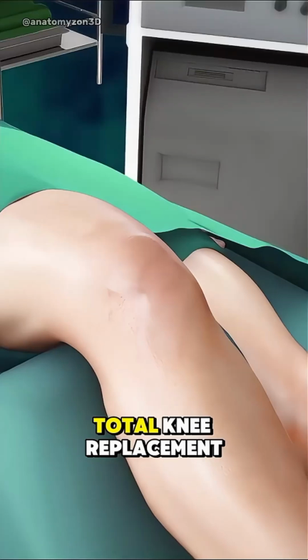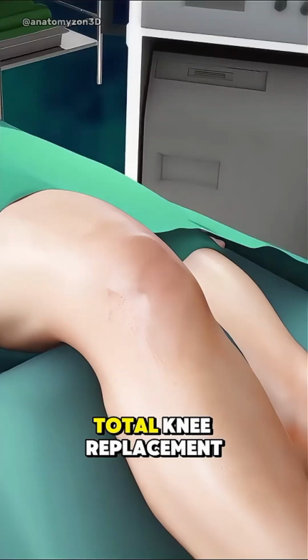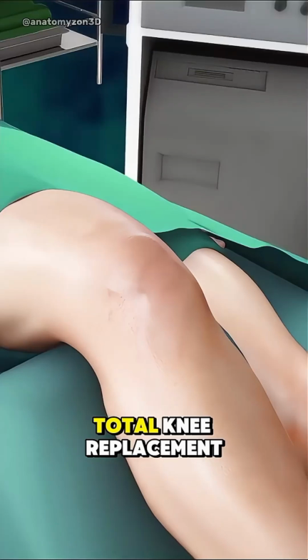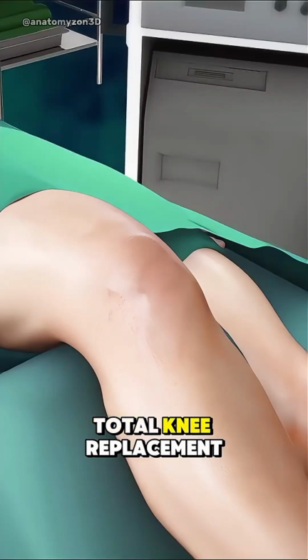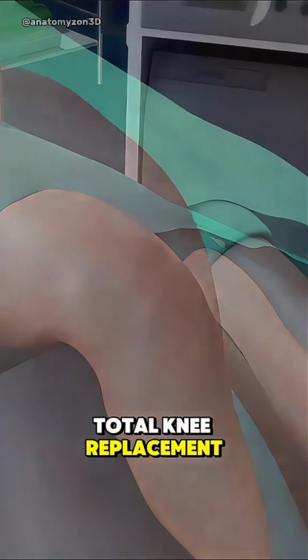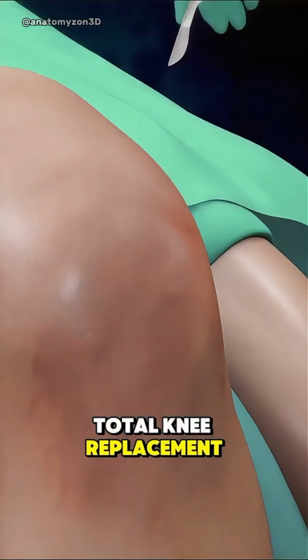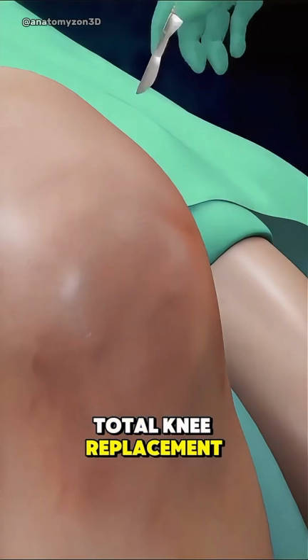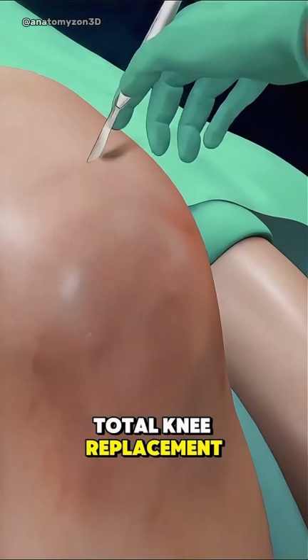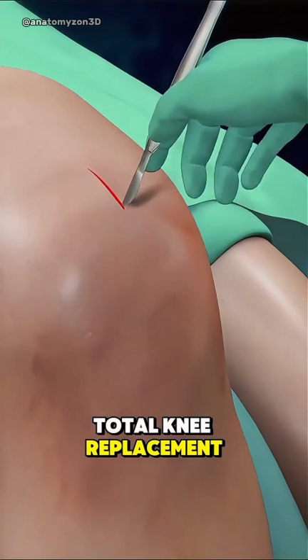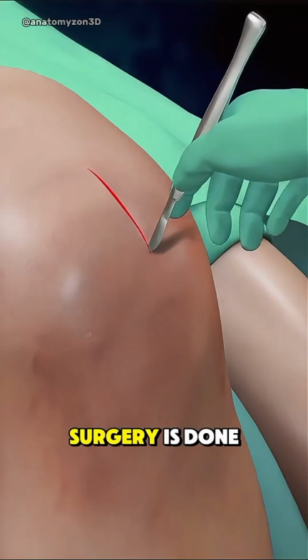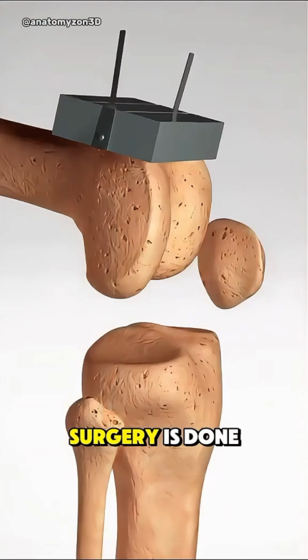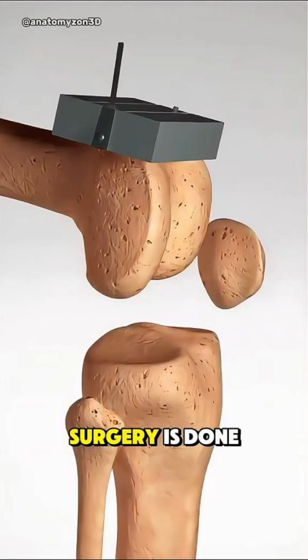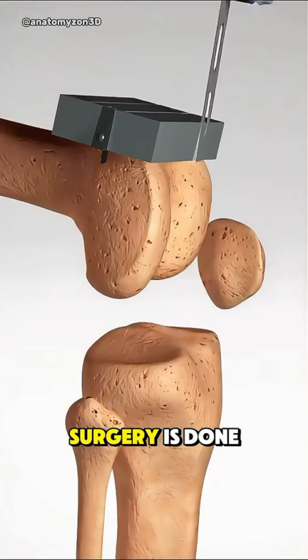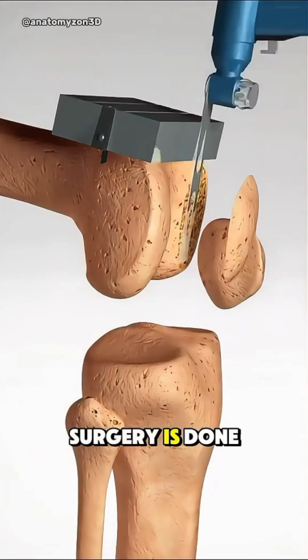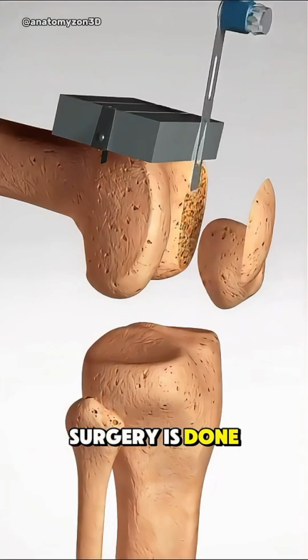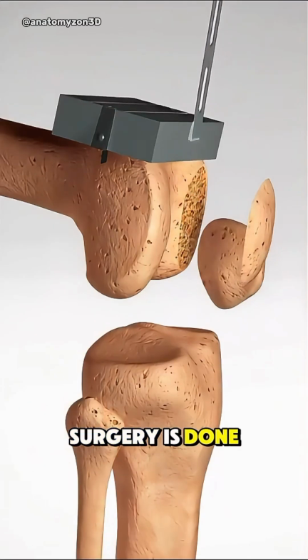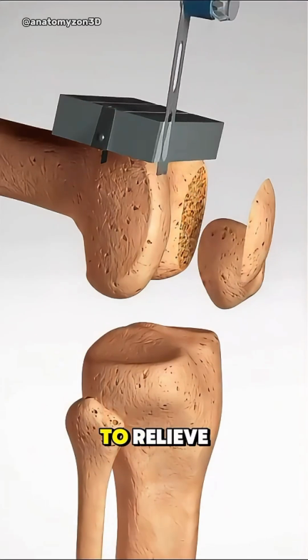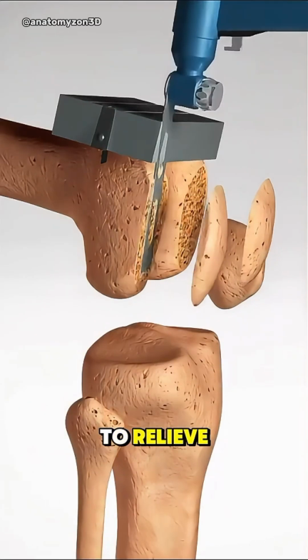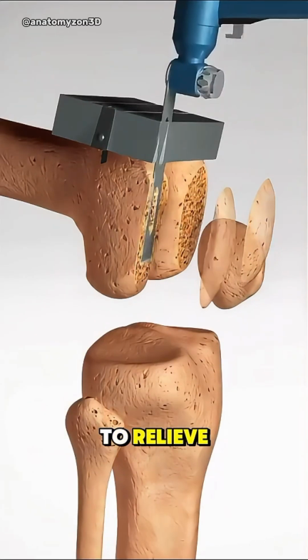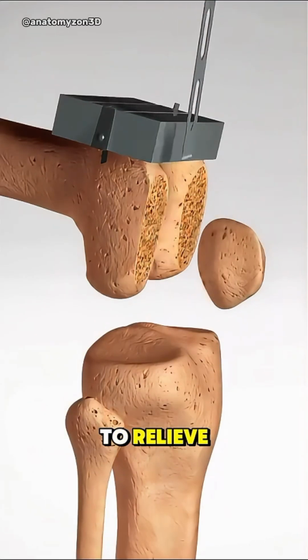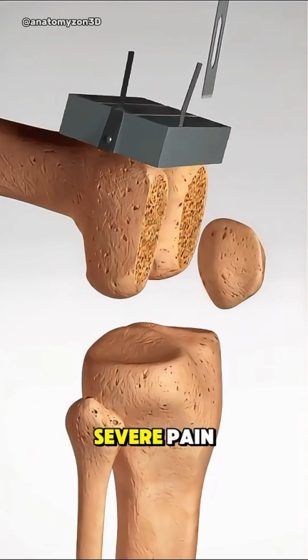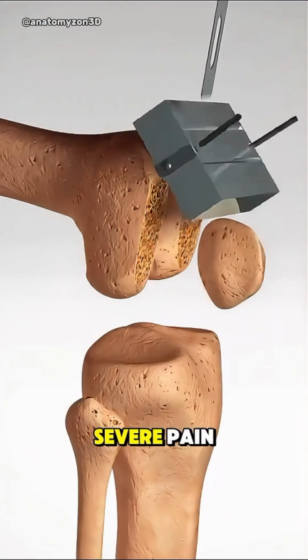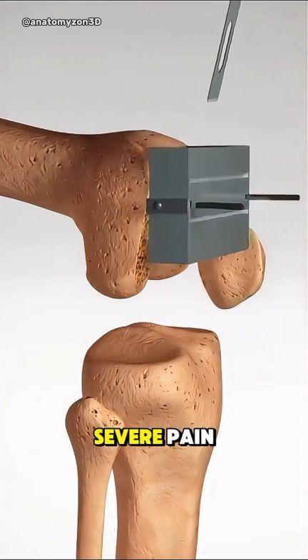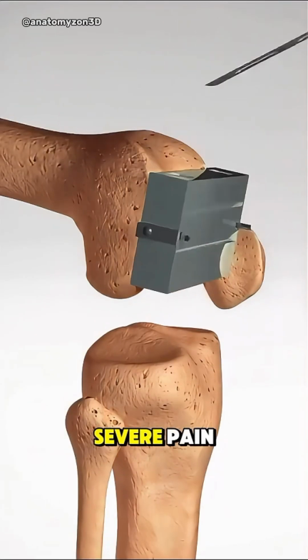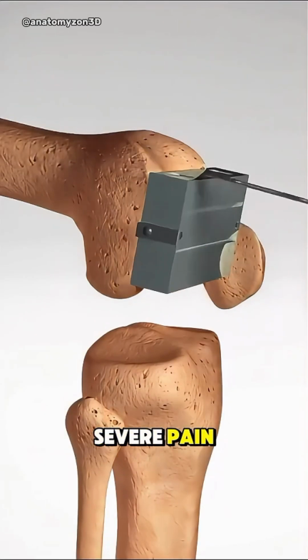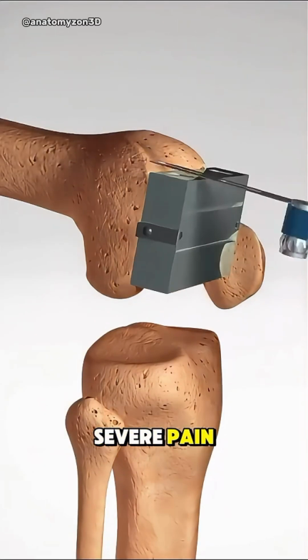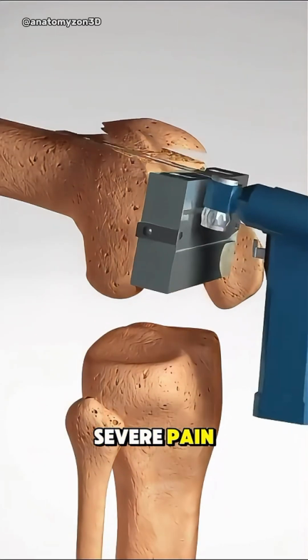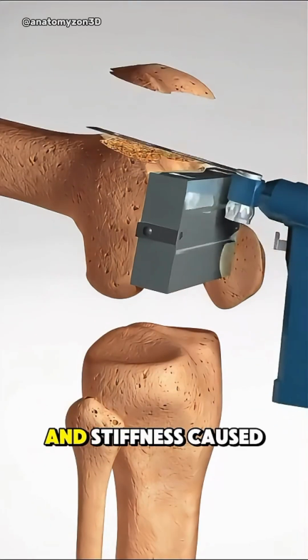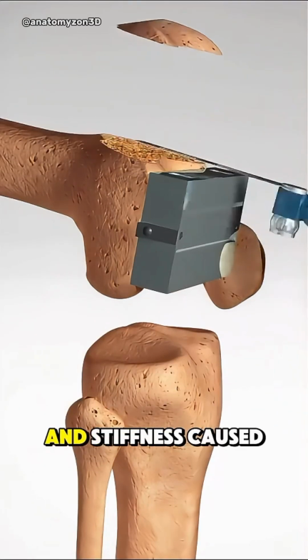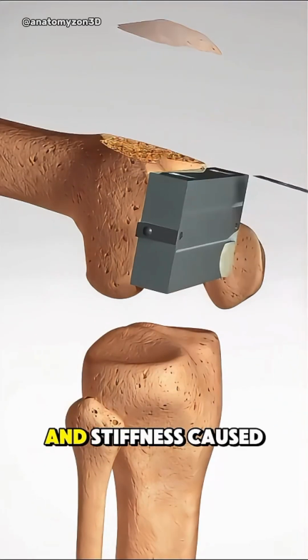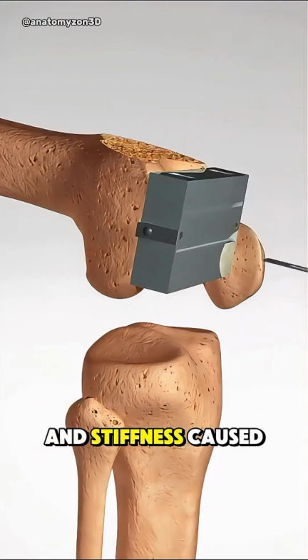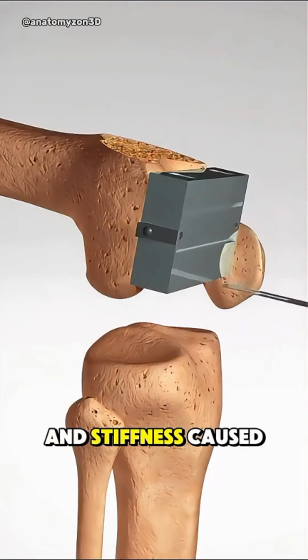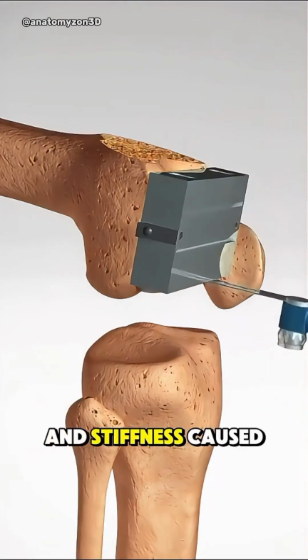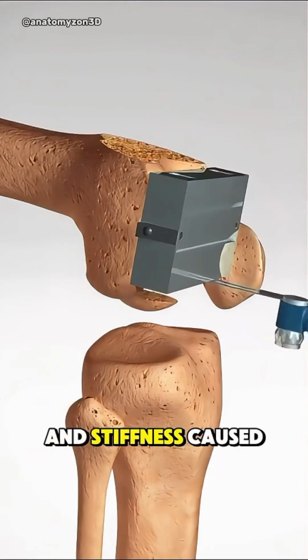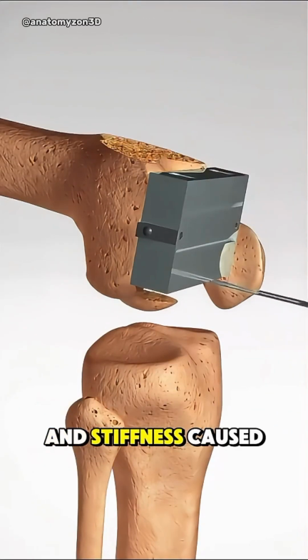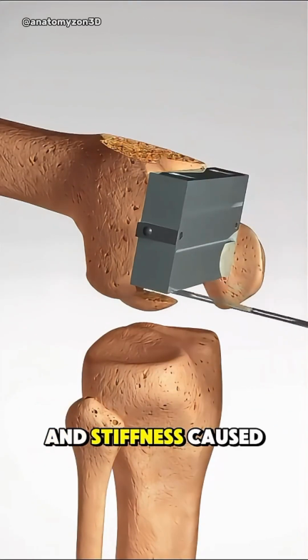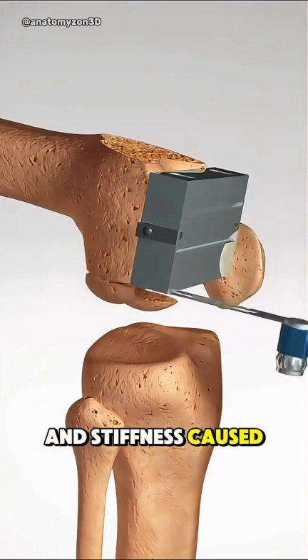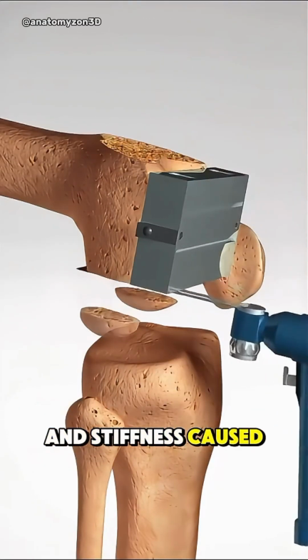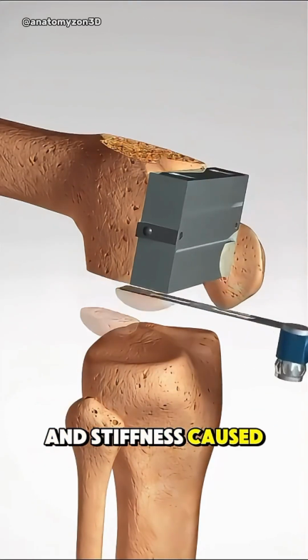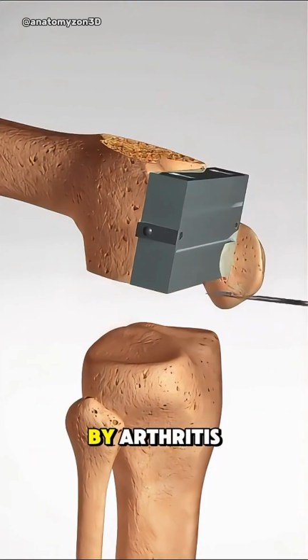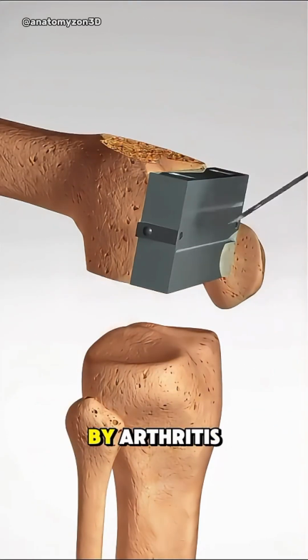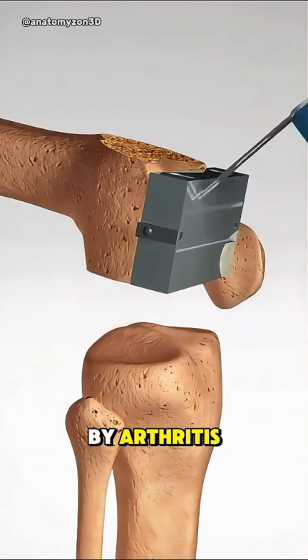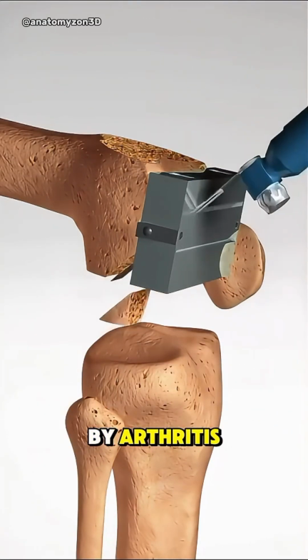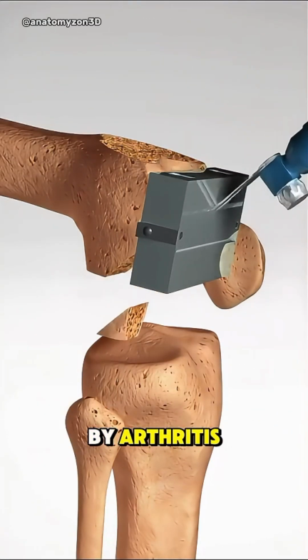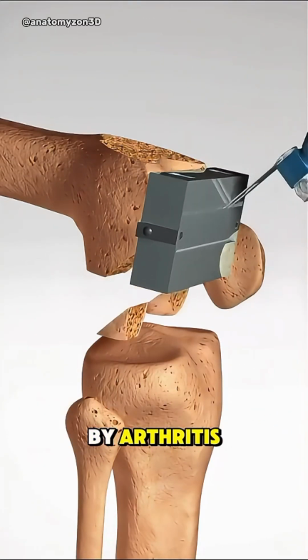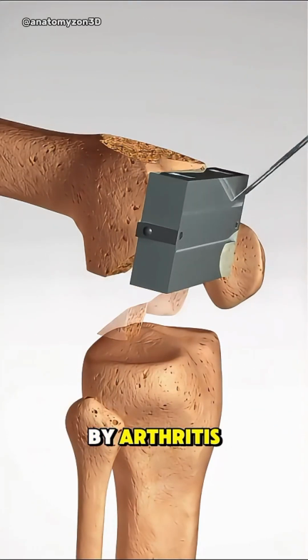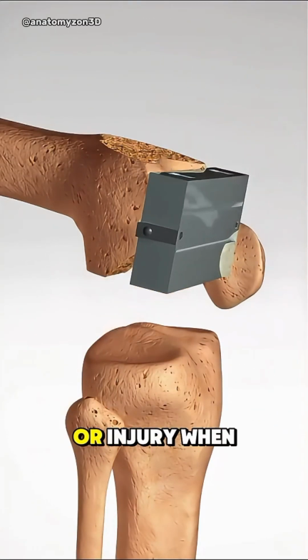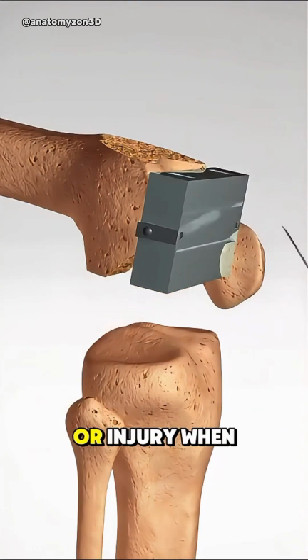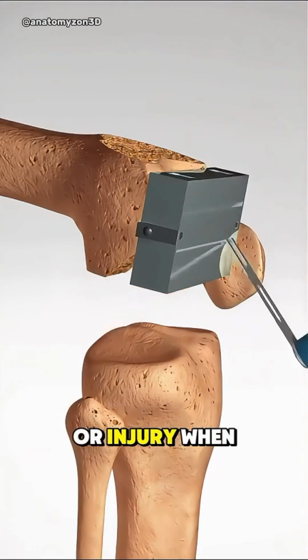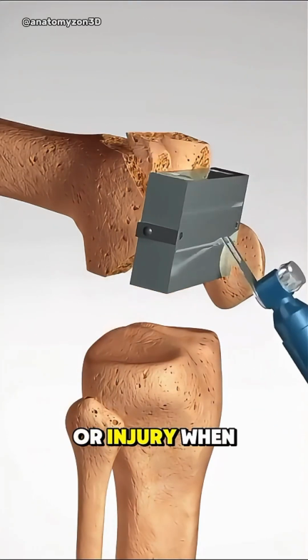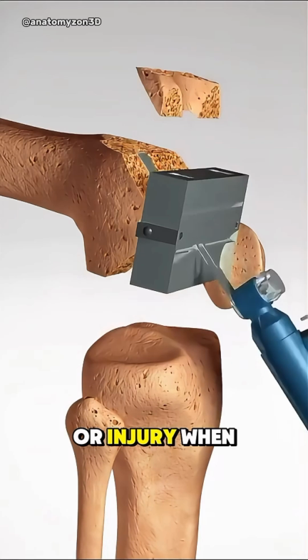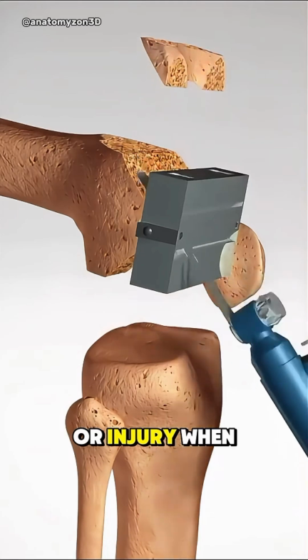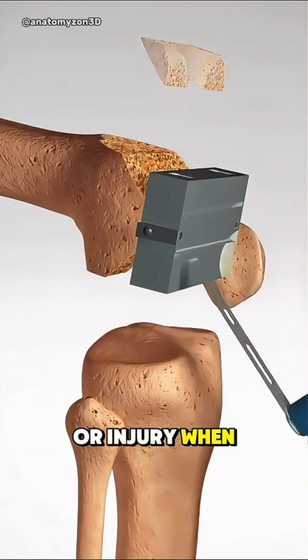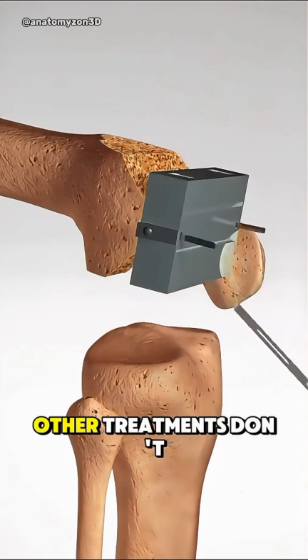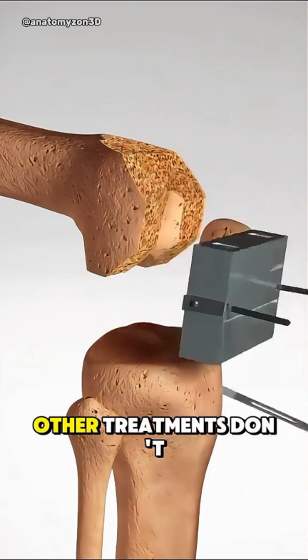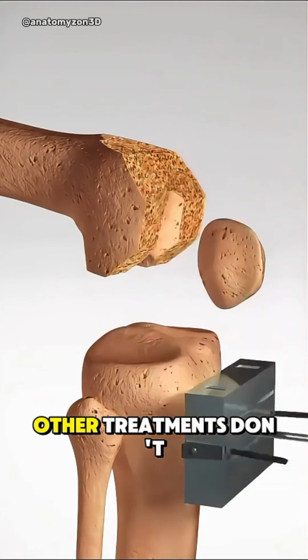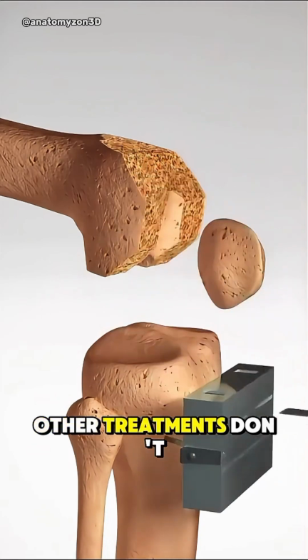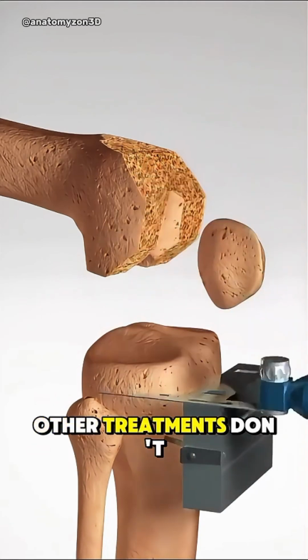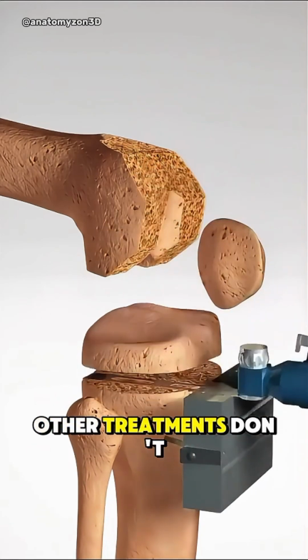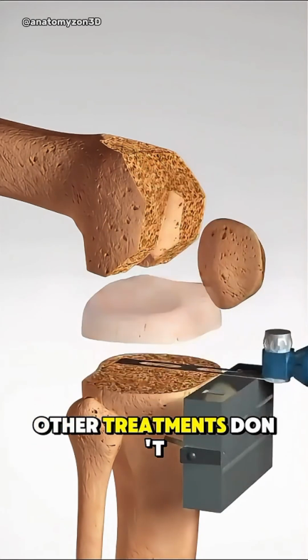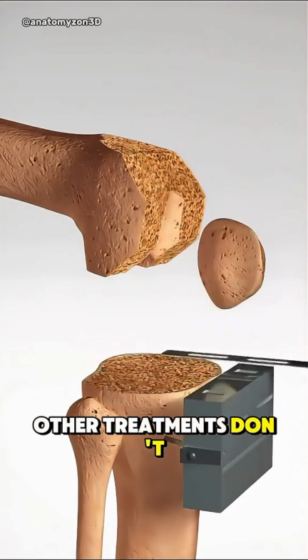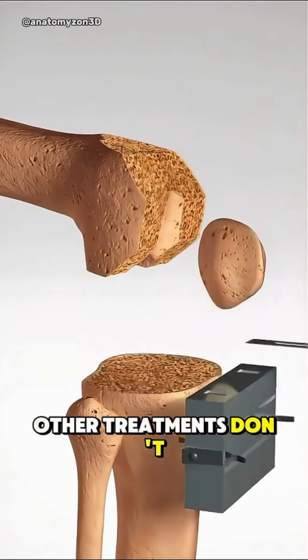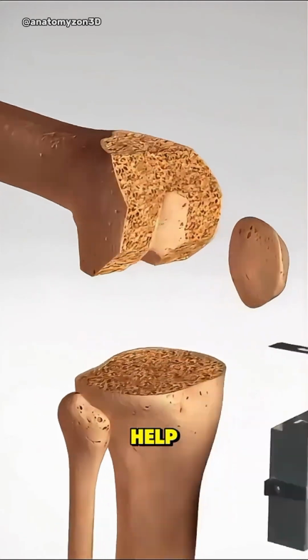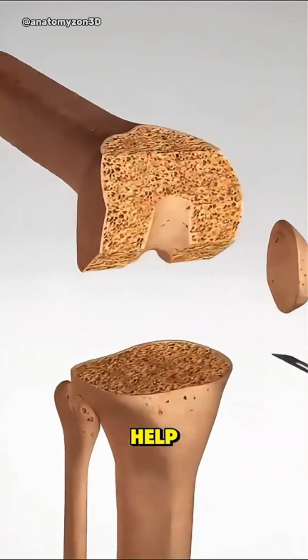Total knee replacement surgery is done to relieve severe pain and stiffness caused by arthritis or injury when other treatments don't help.